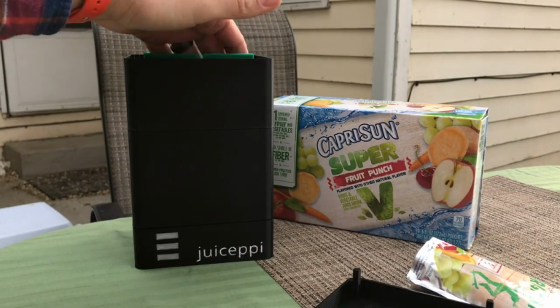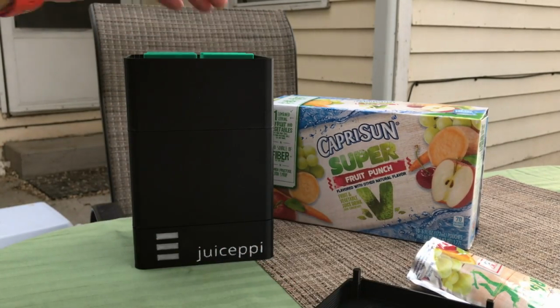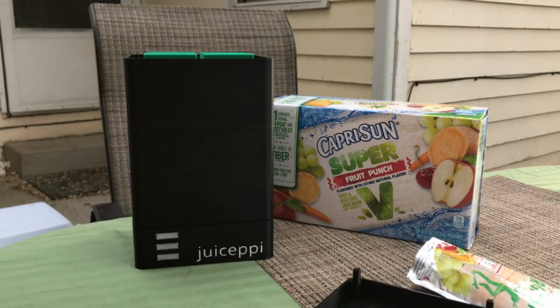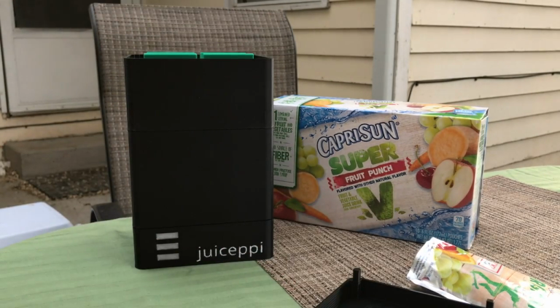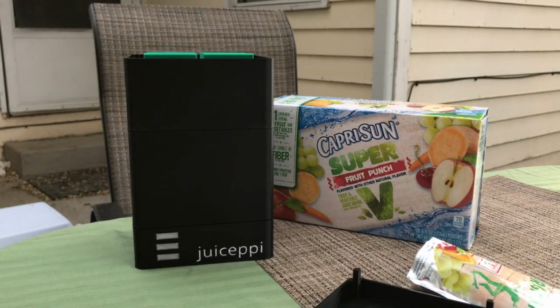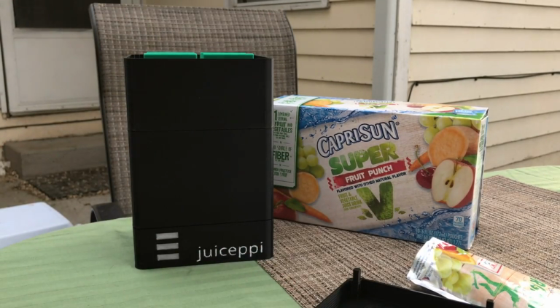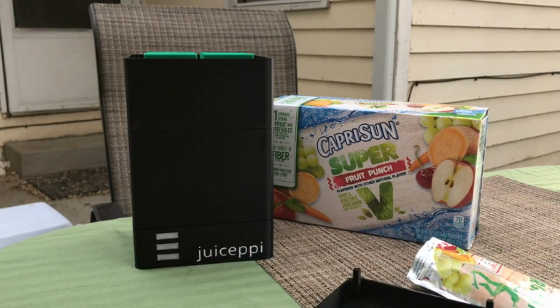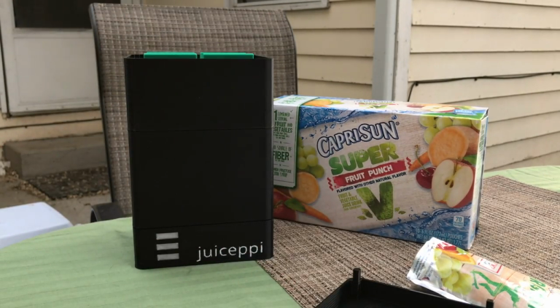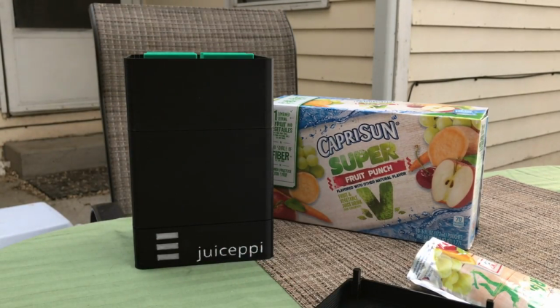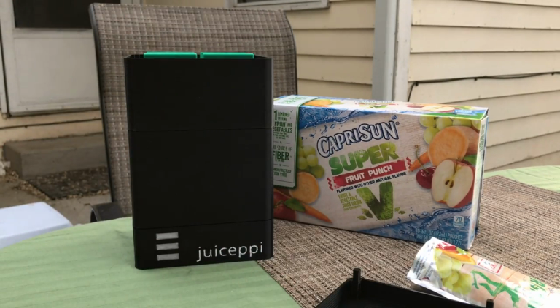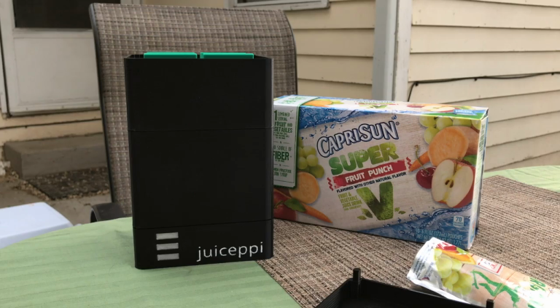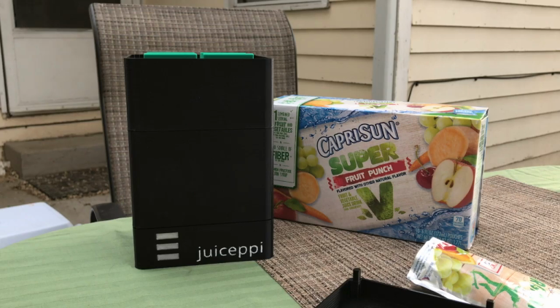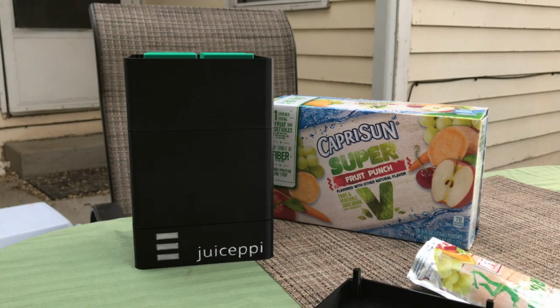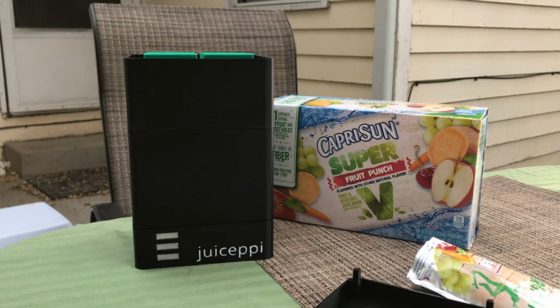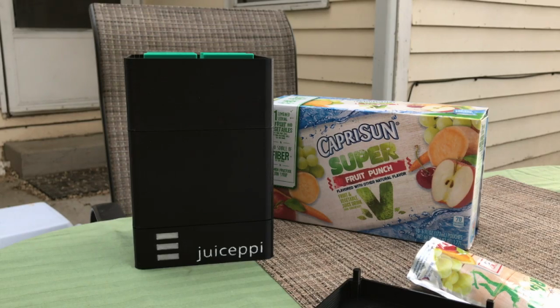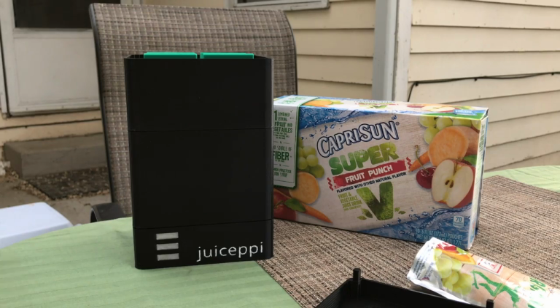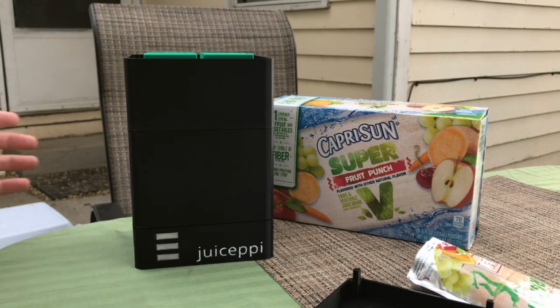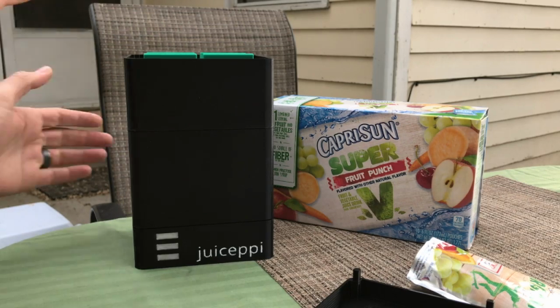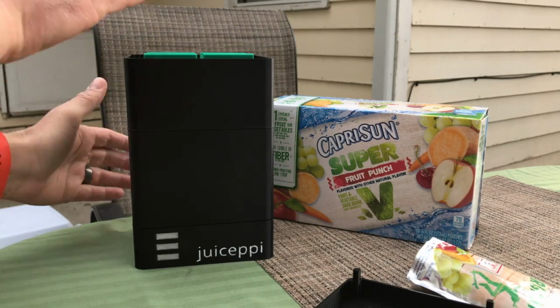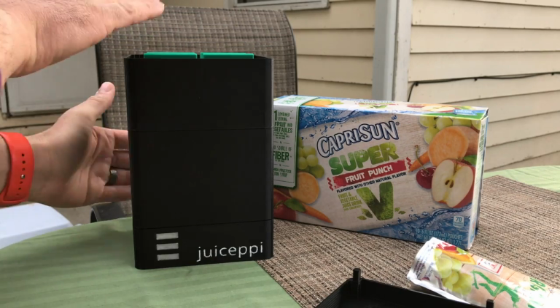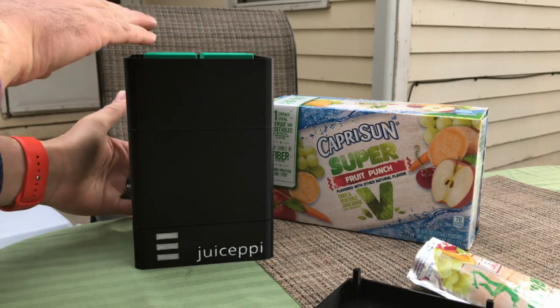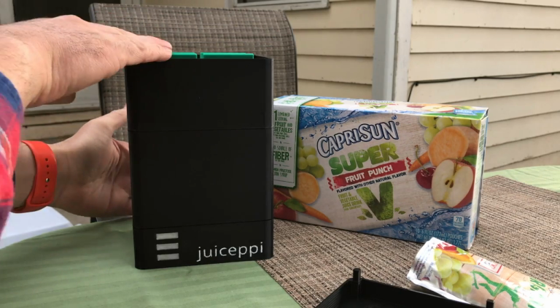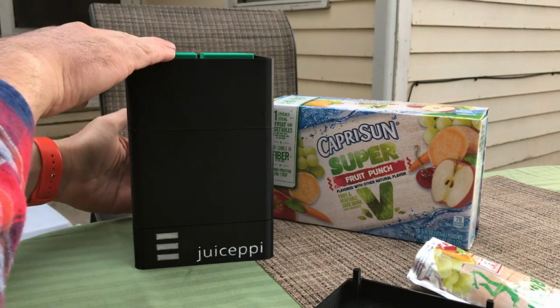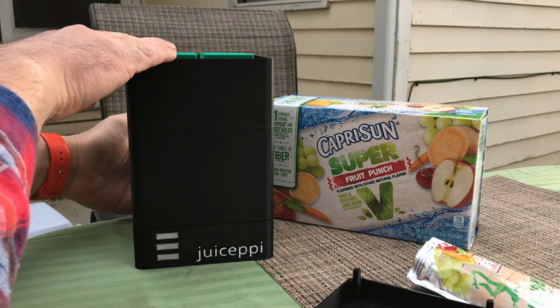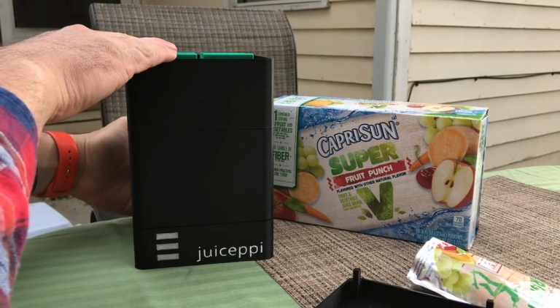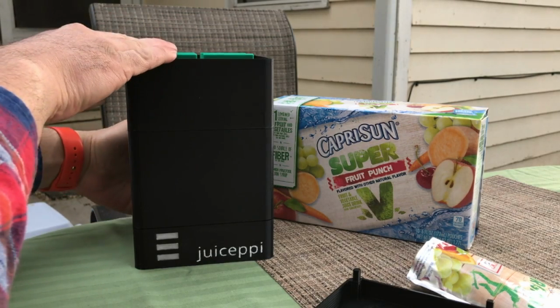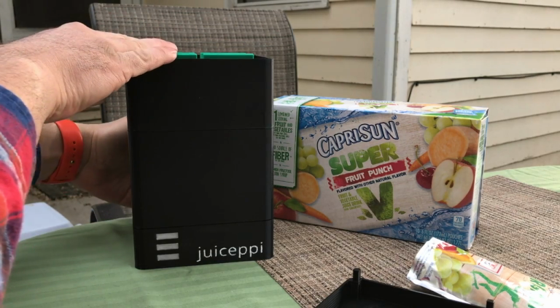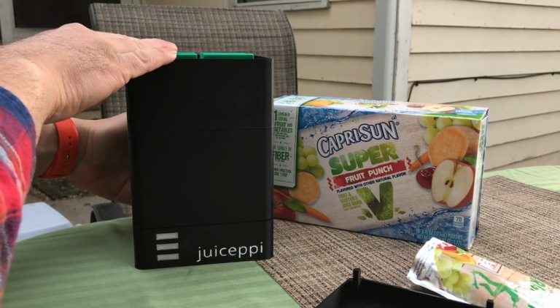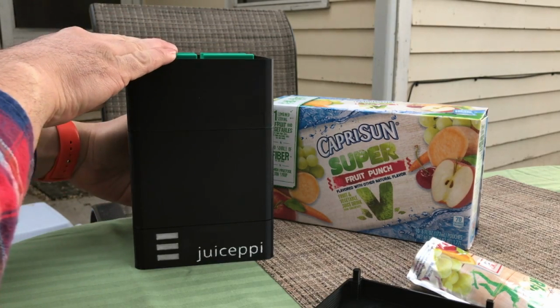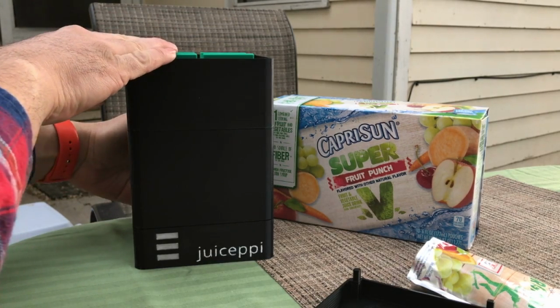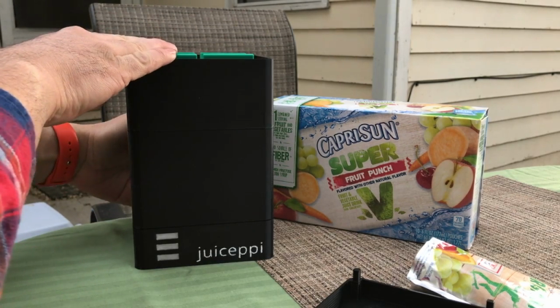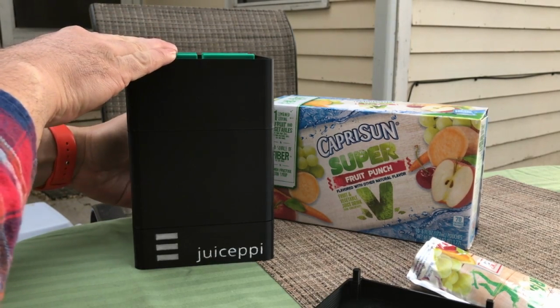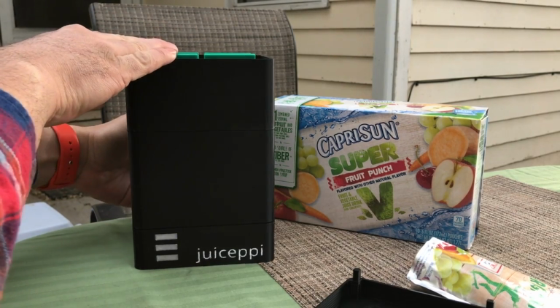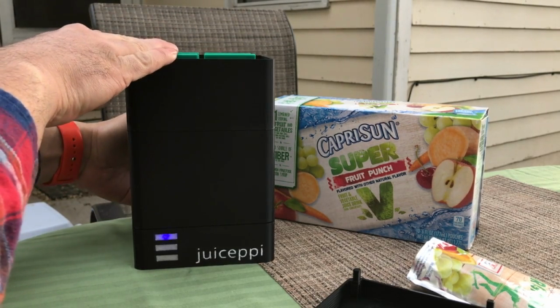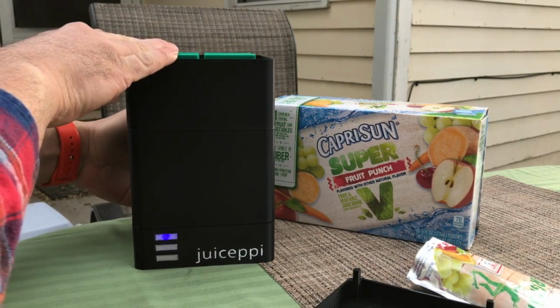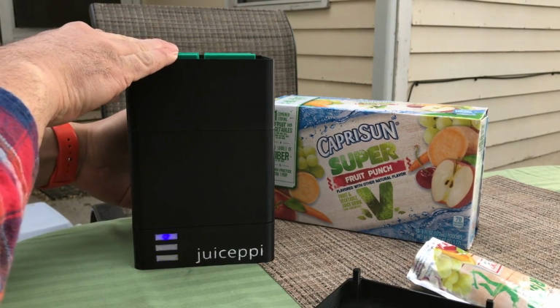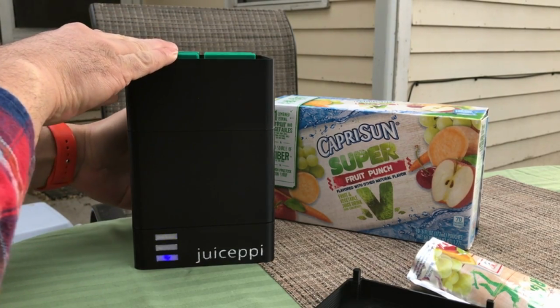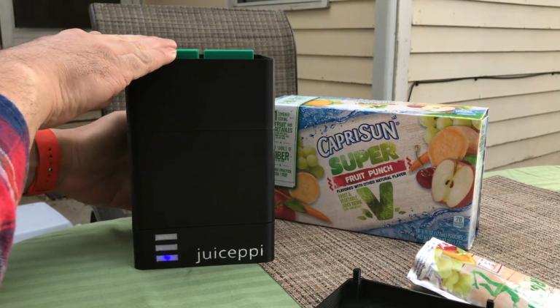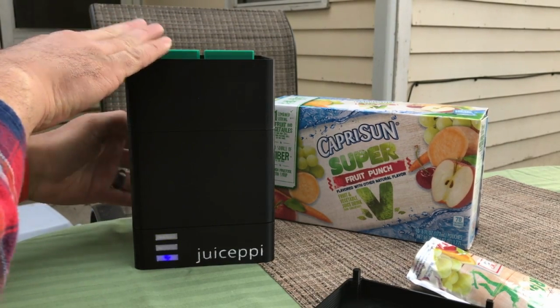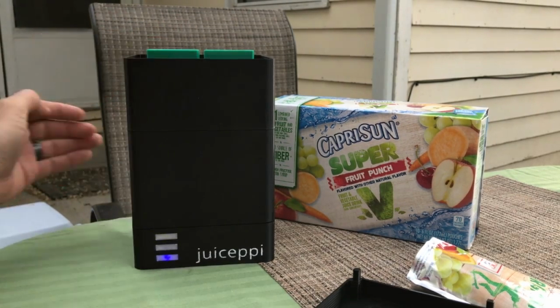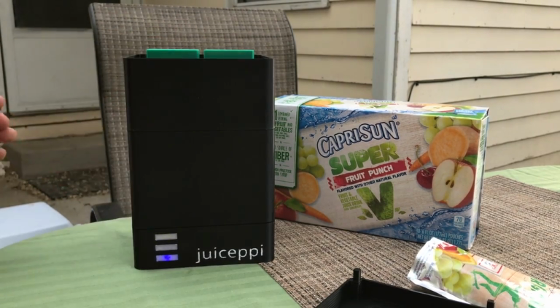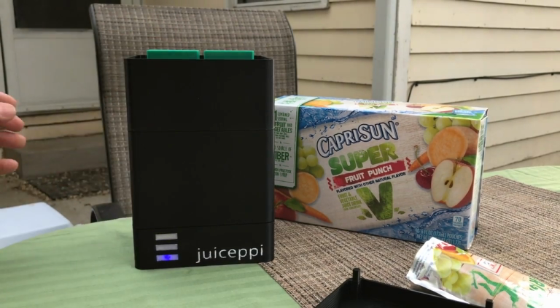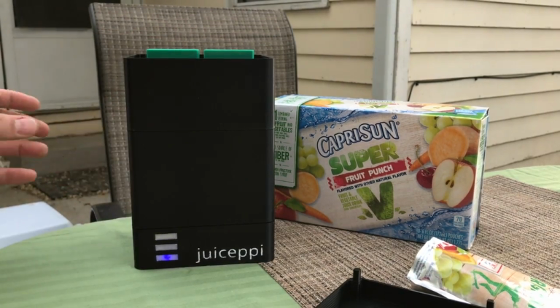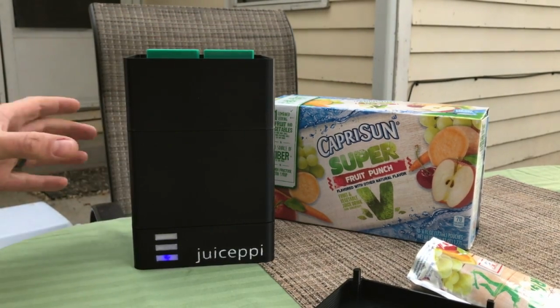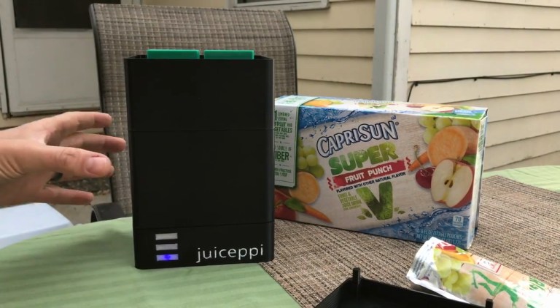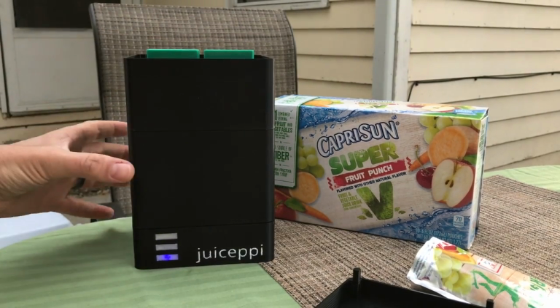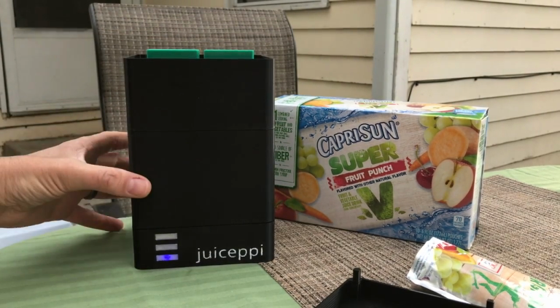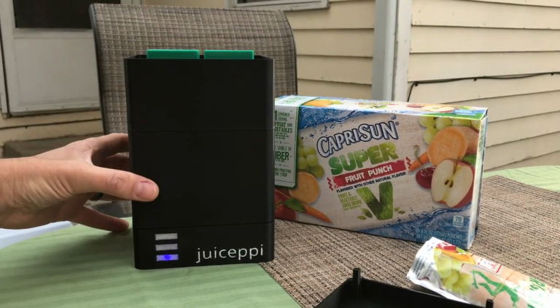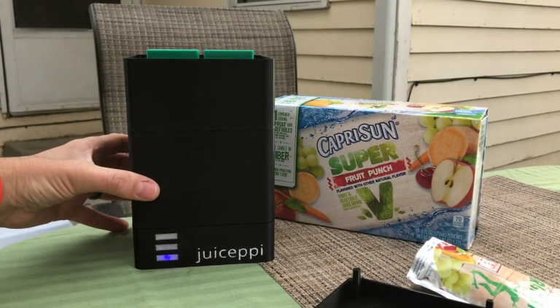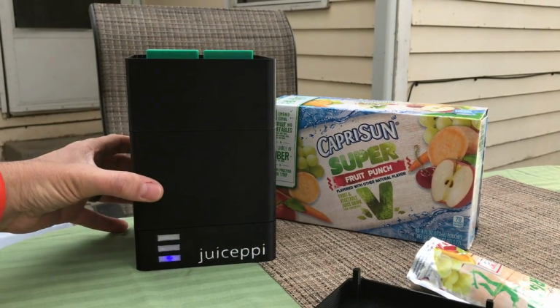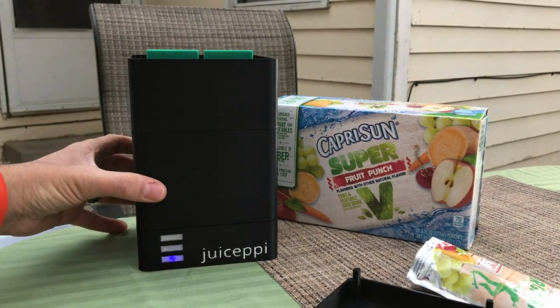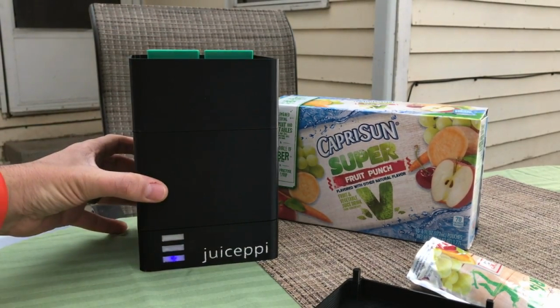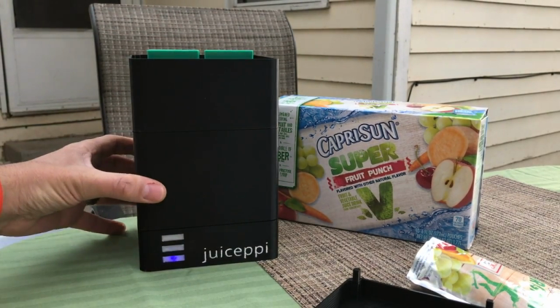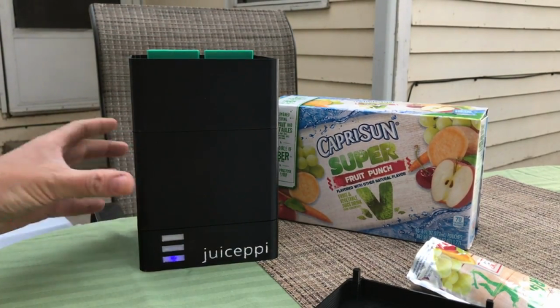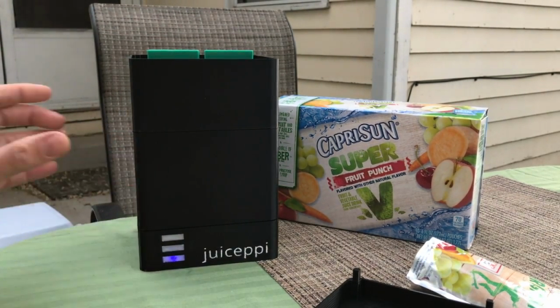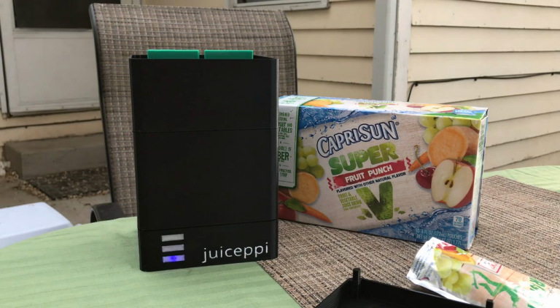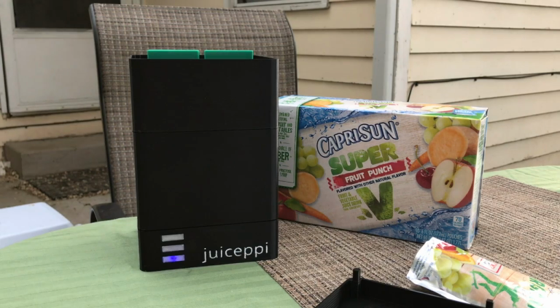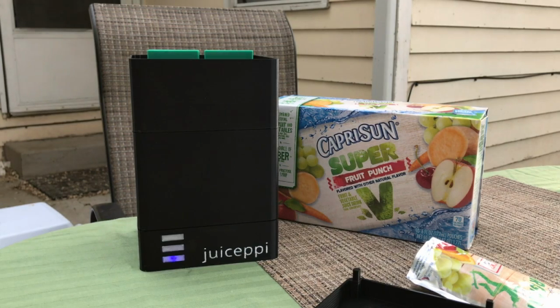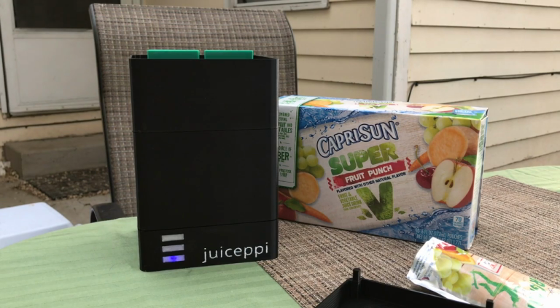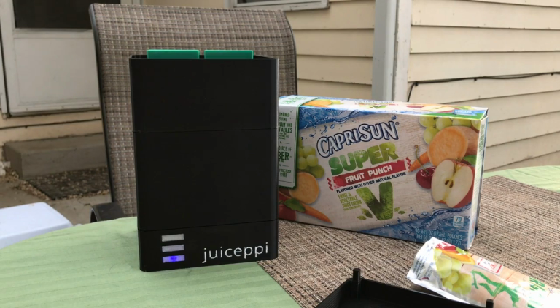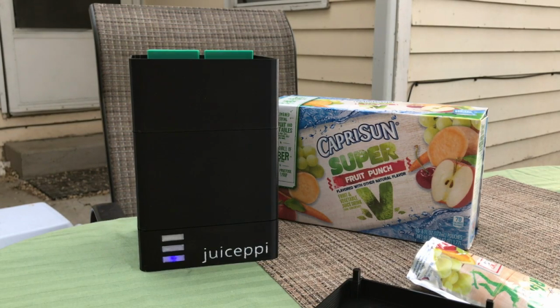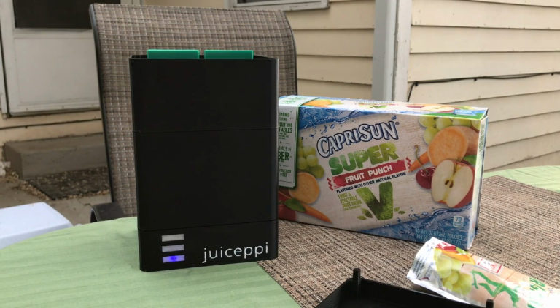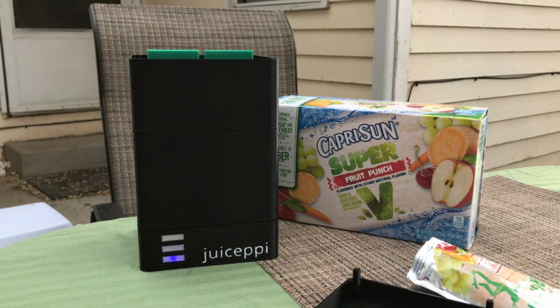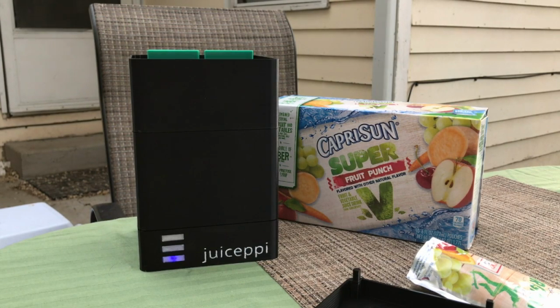First, we remove the lid, exposing the pressing mechanism on the inside. Then we need to power it on.